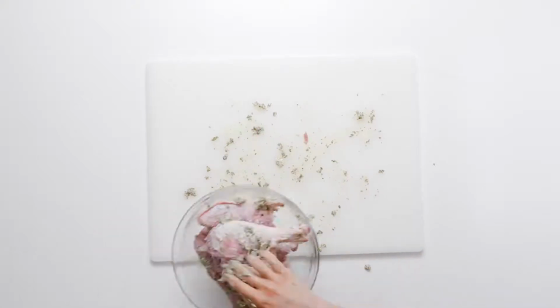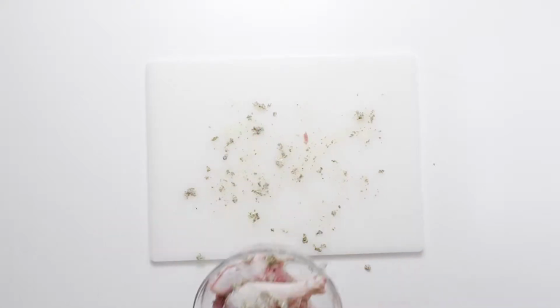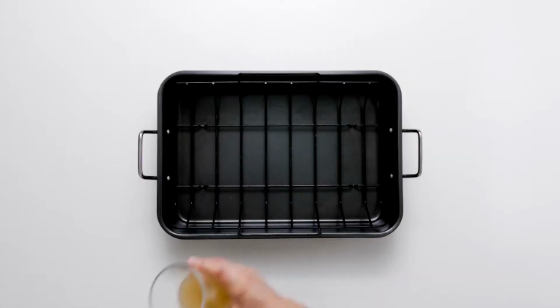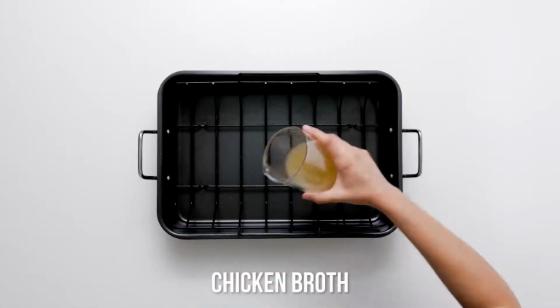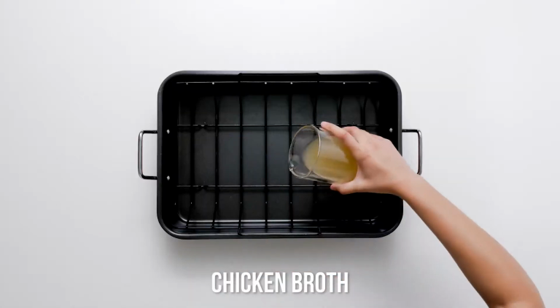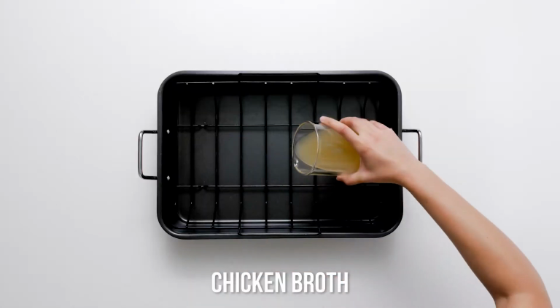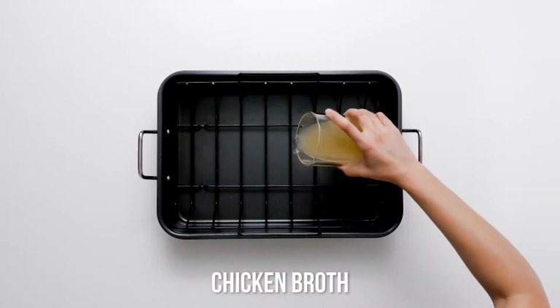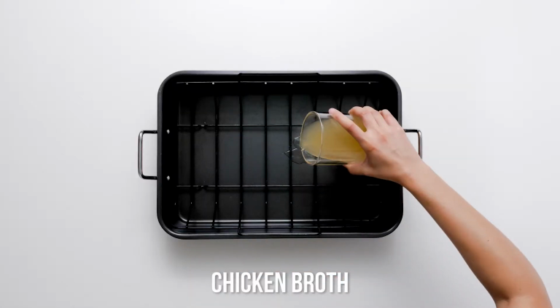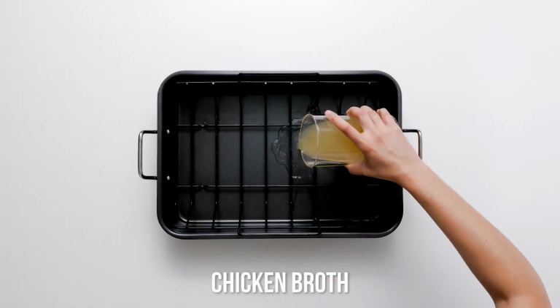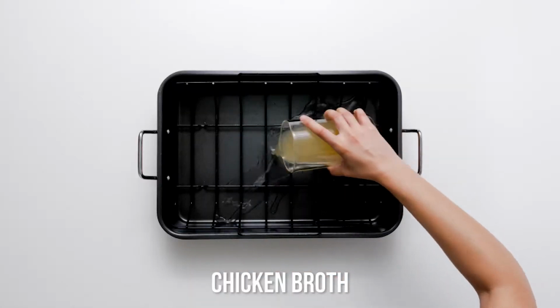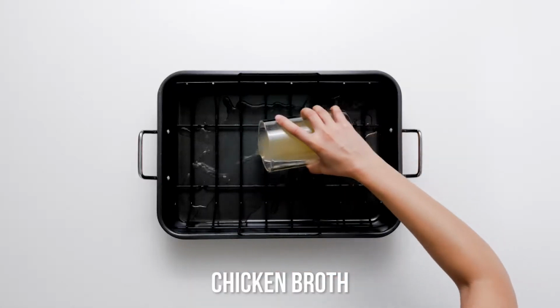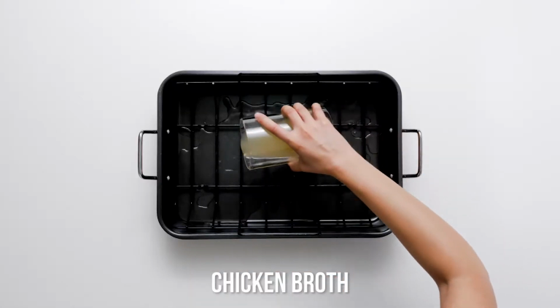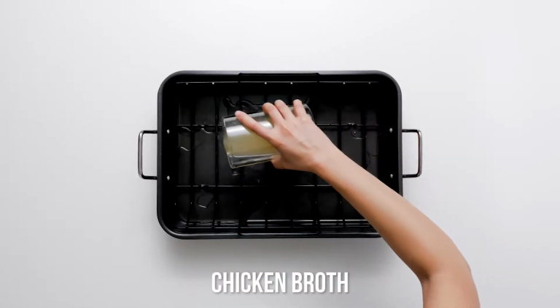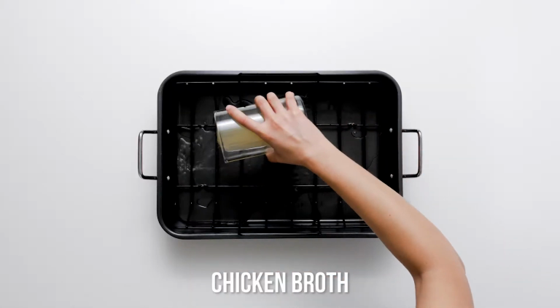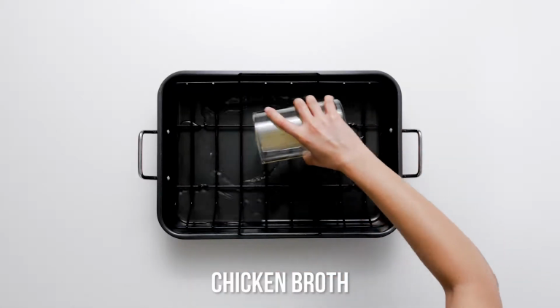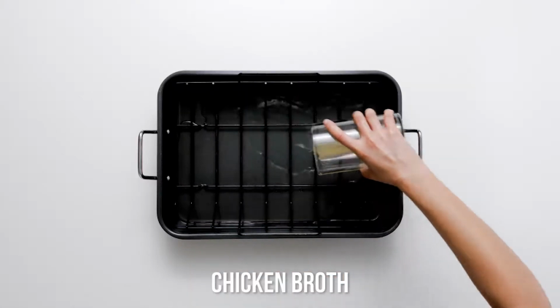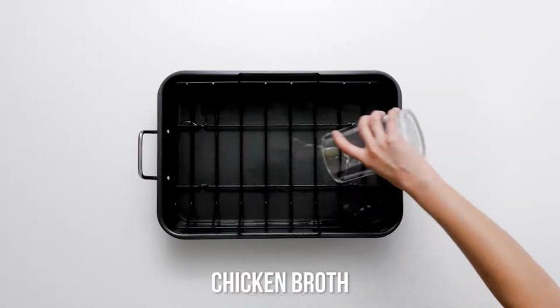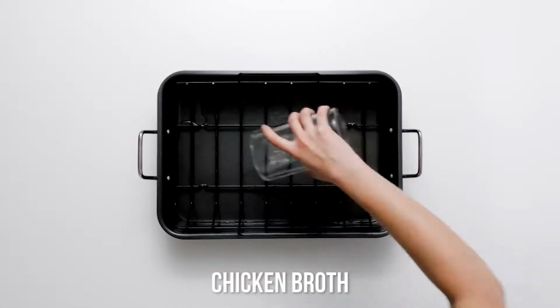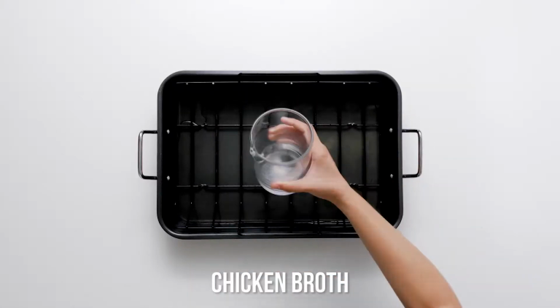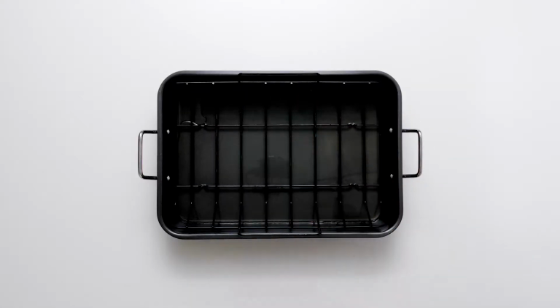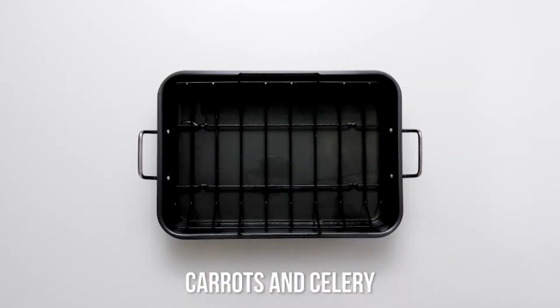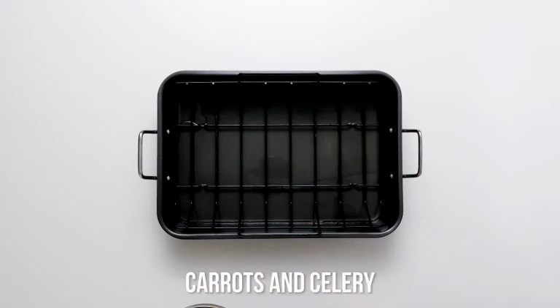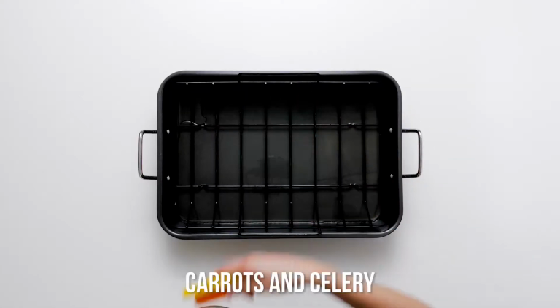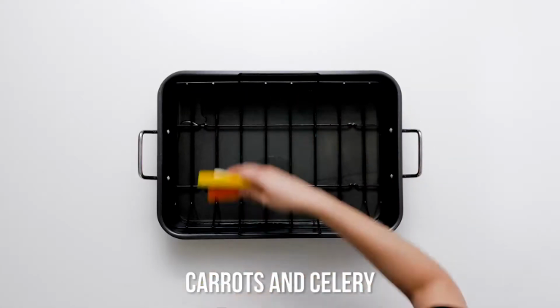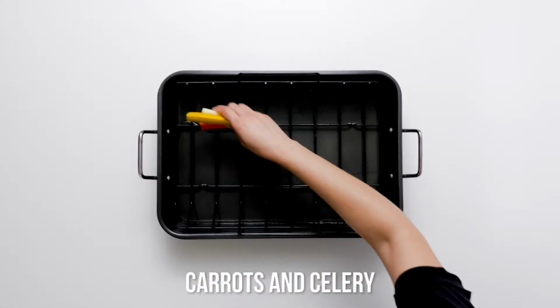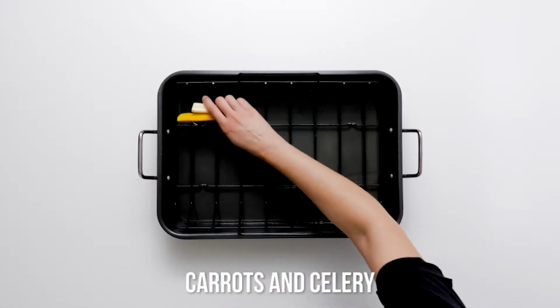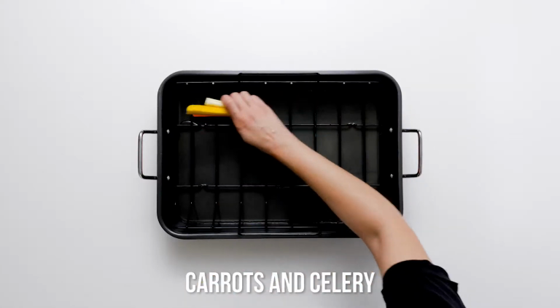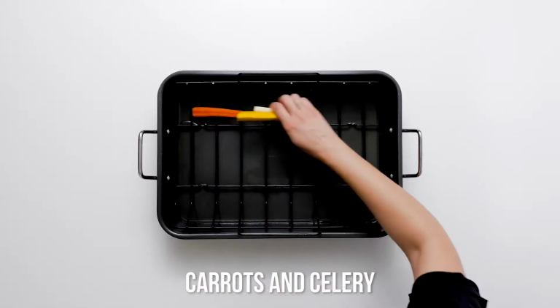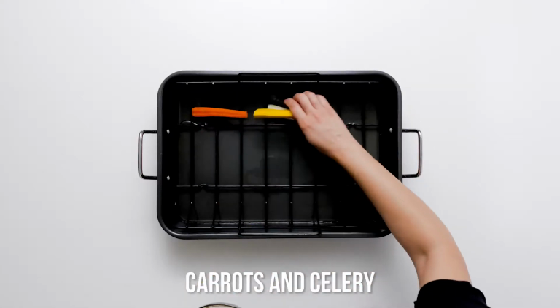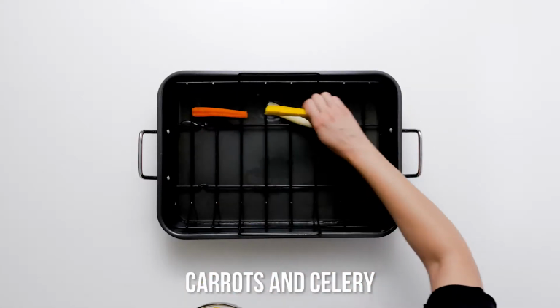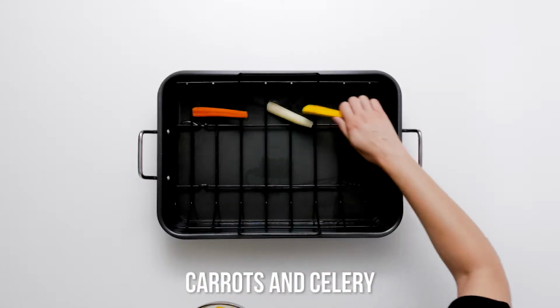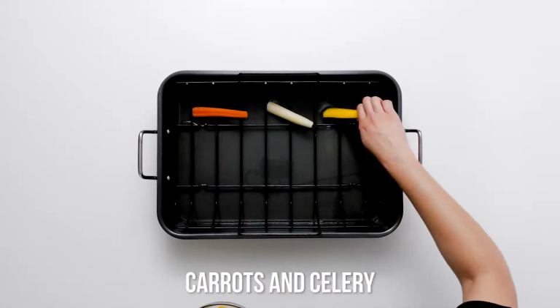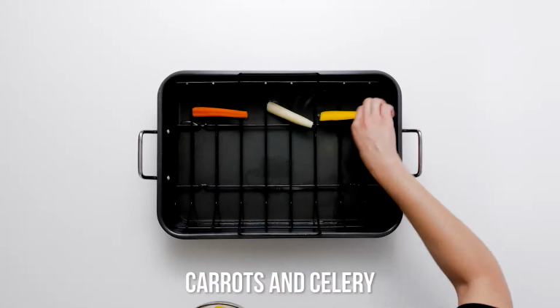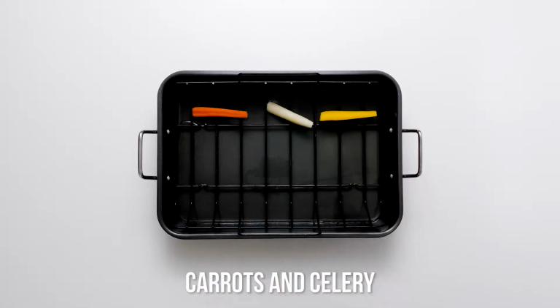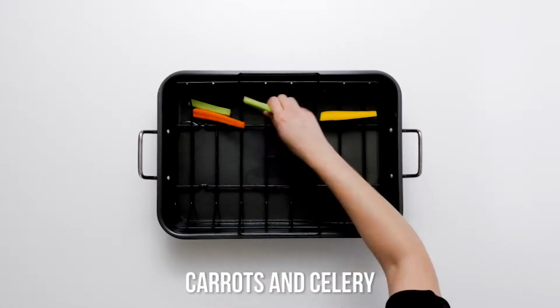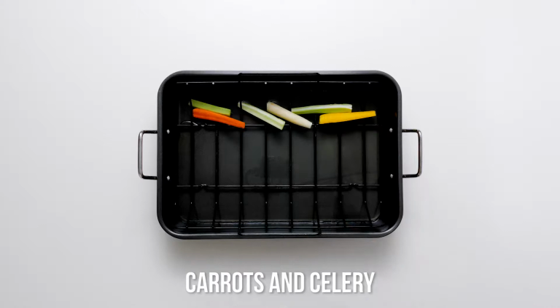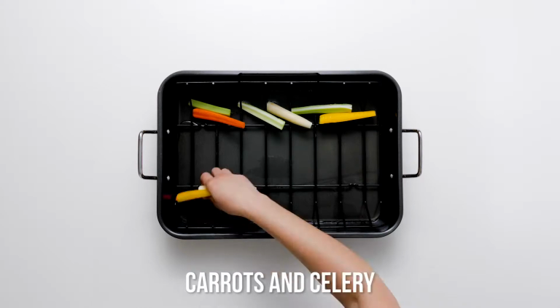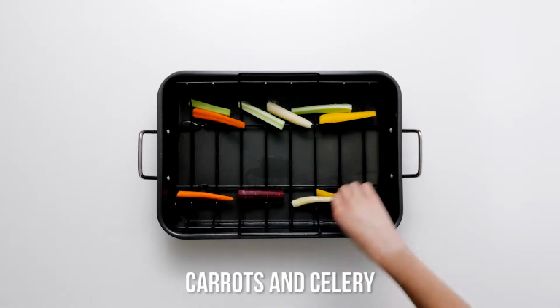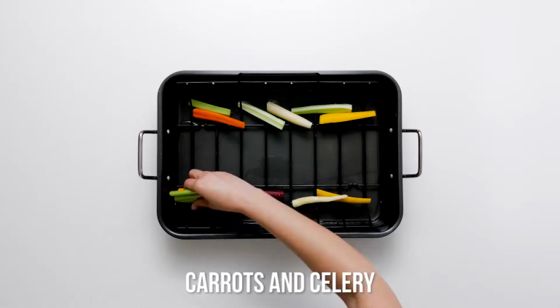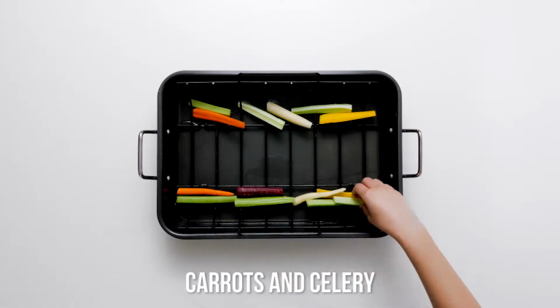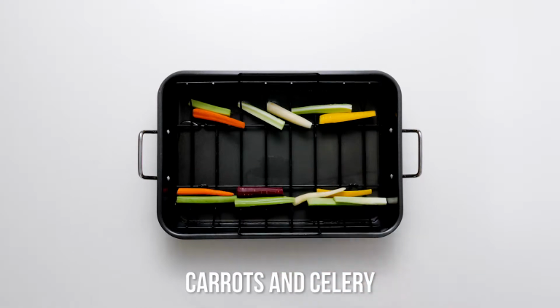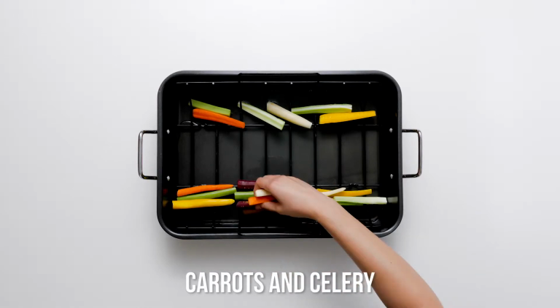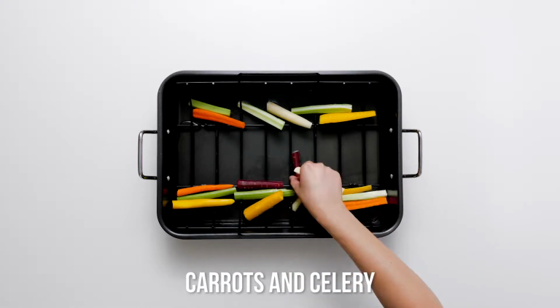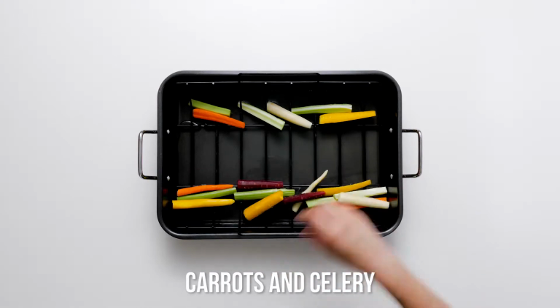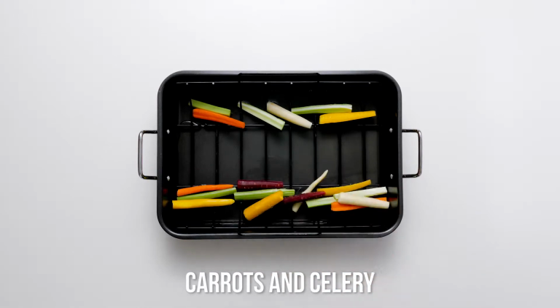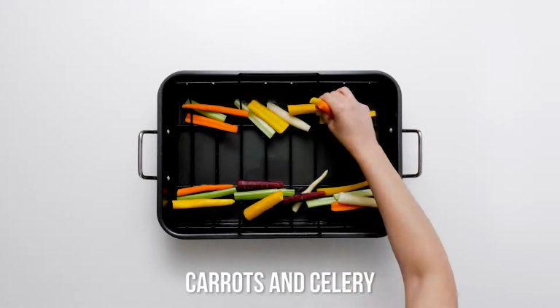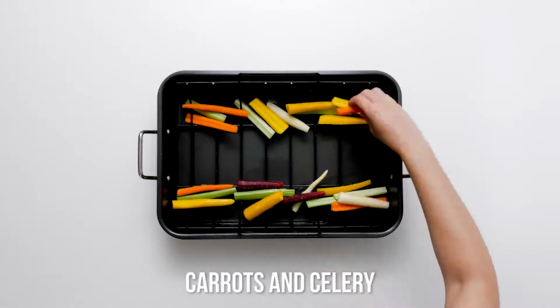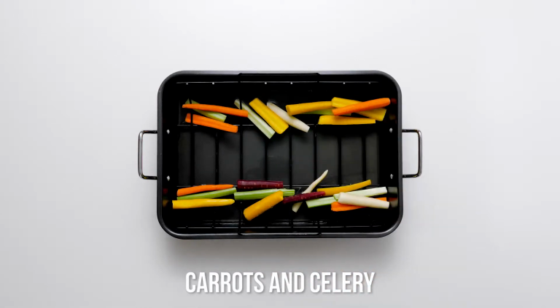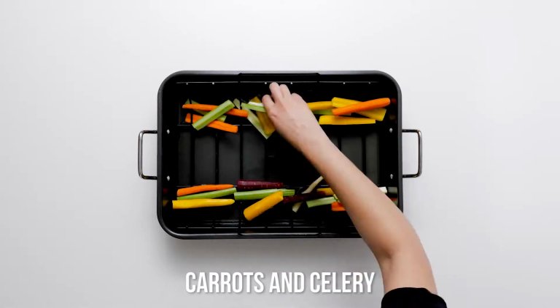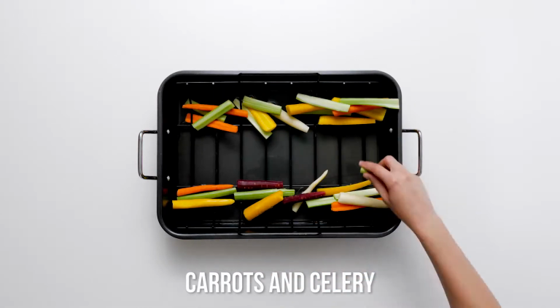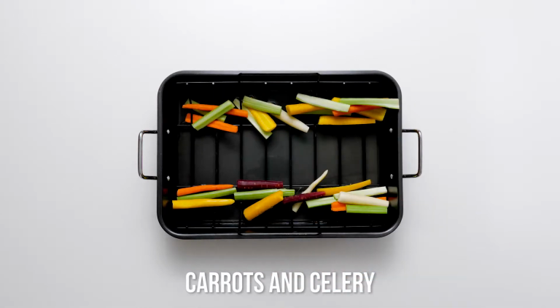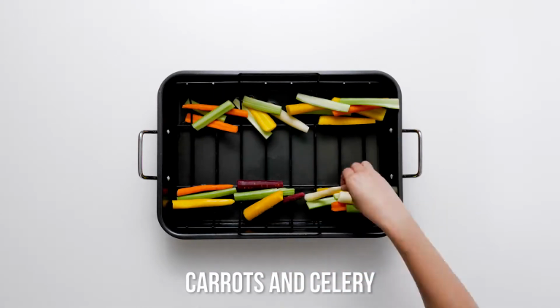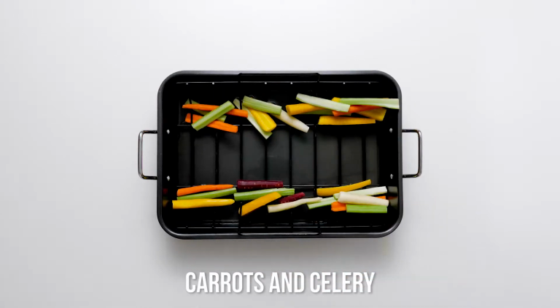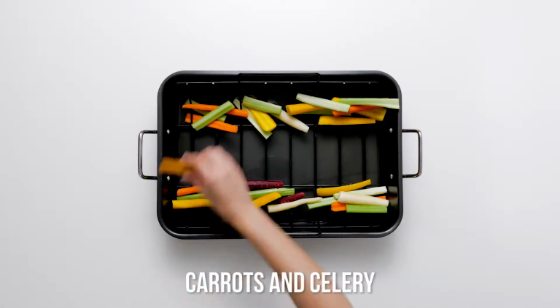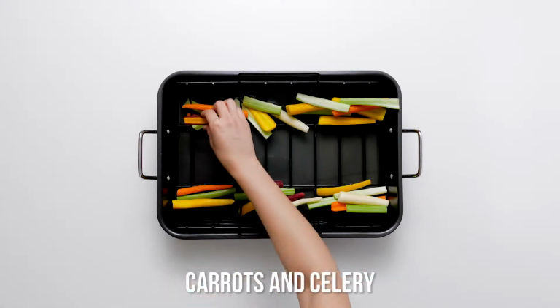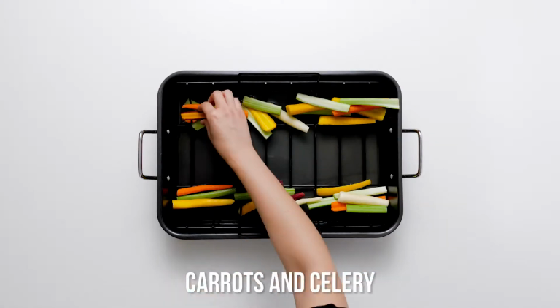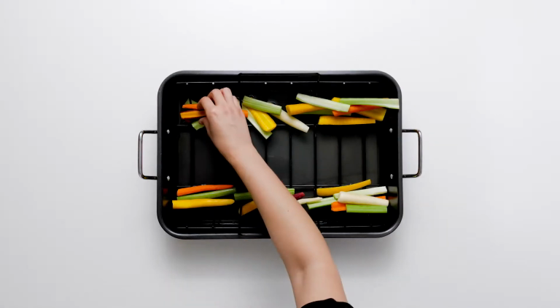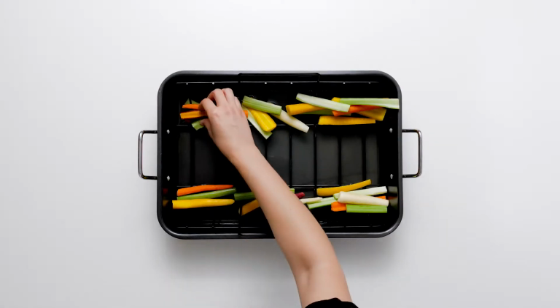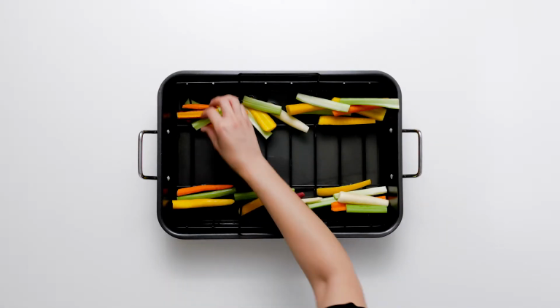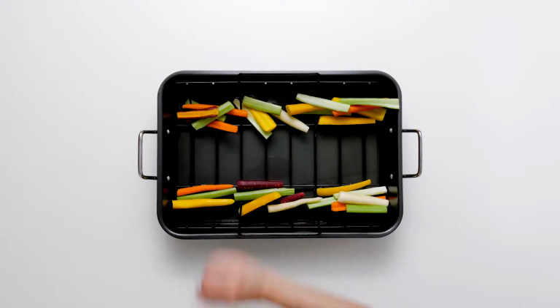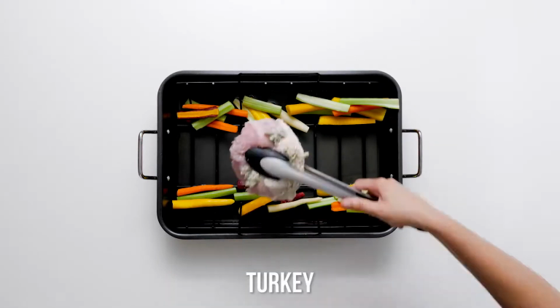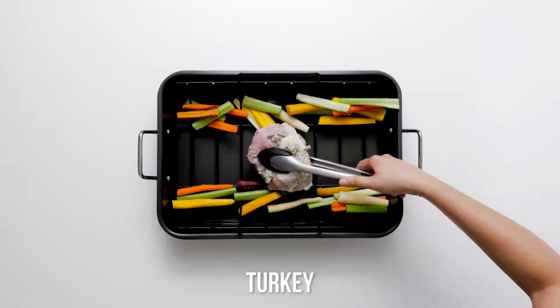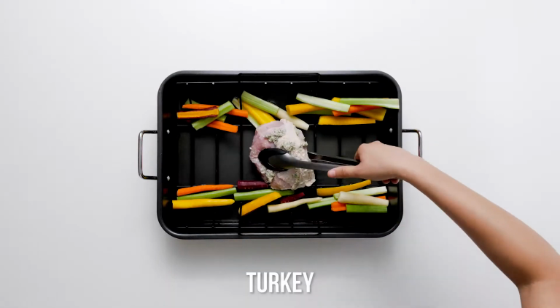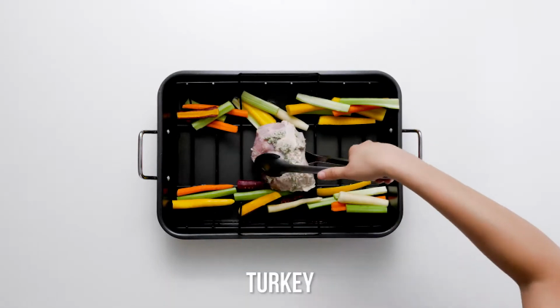Set a roasting rack in a roasting pan and add the broth. Place the carrots and celery in the broth and set the turkey pieces on the rack.